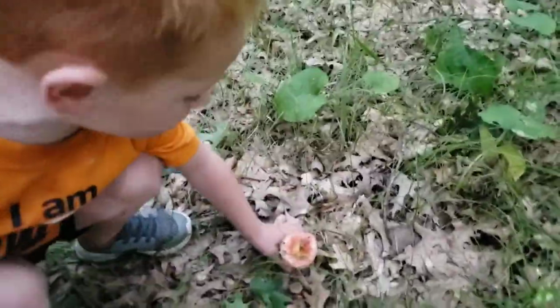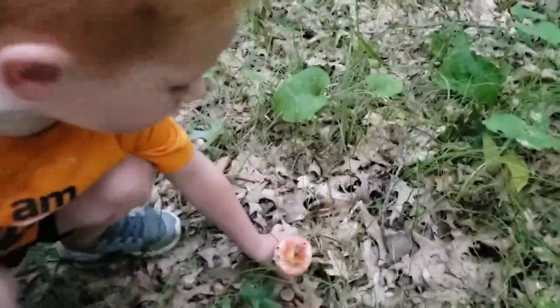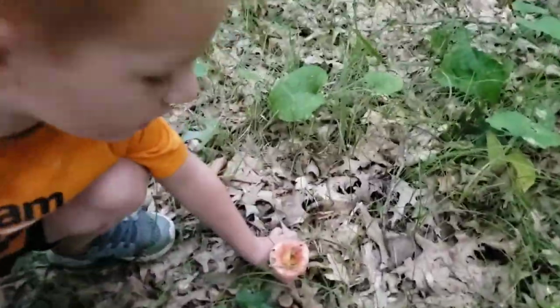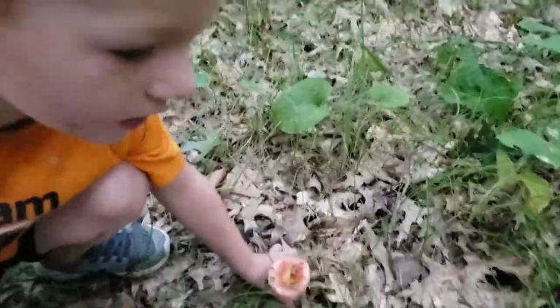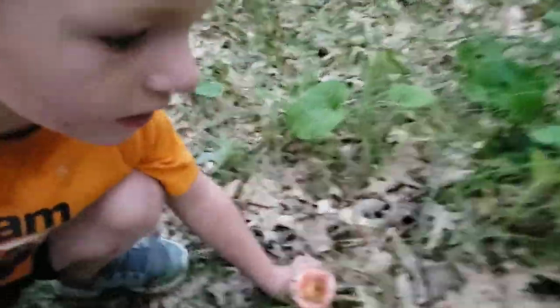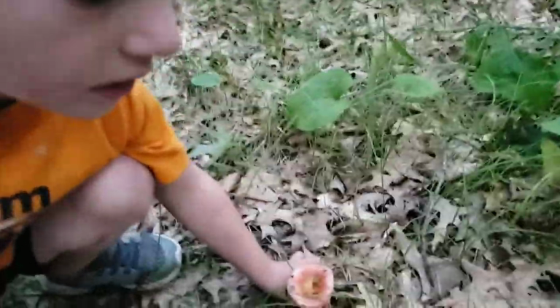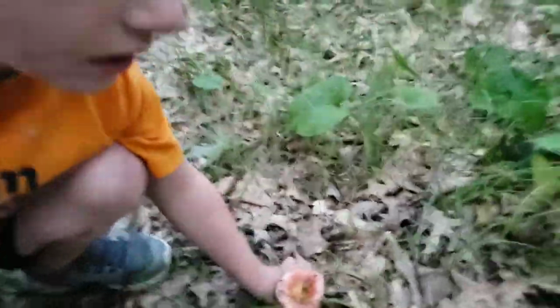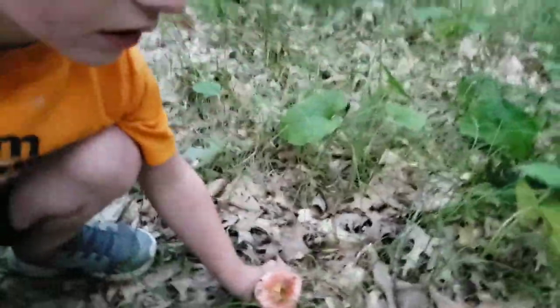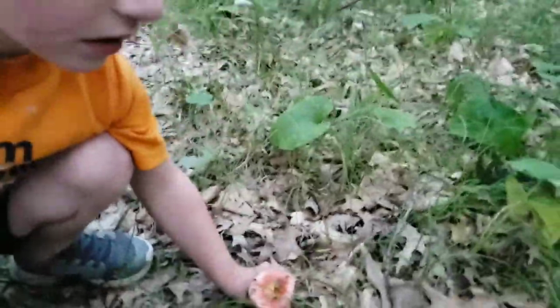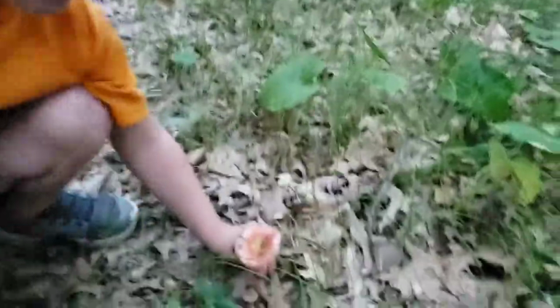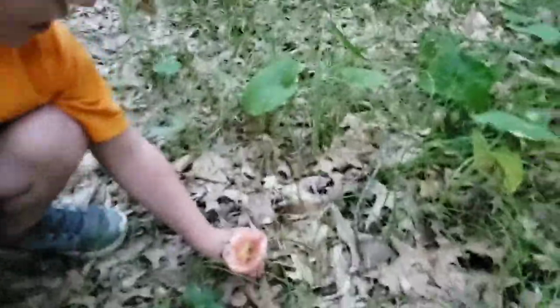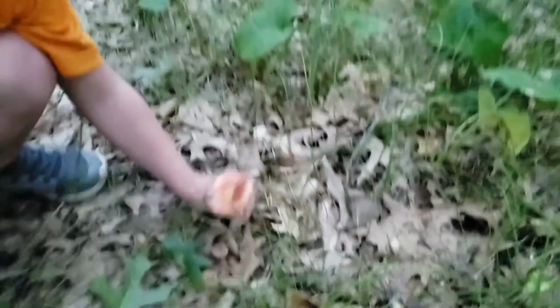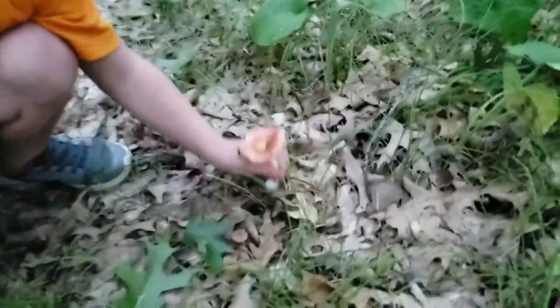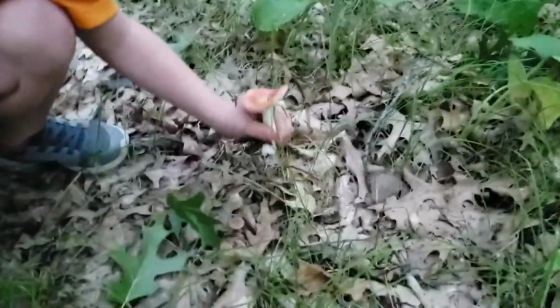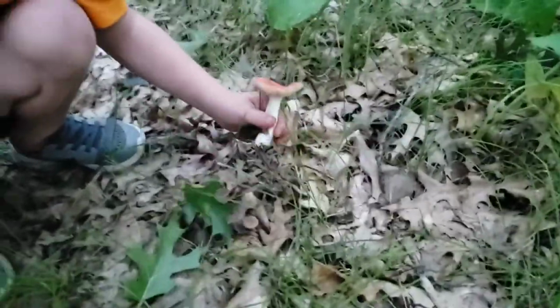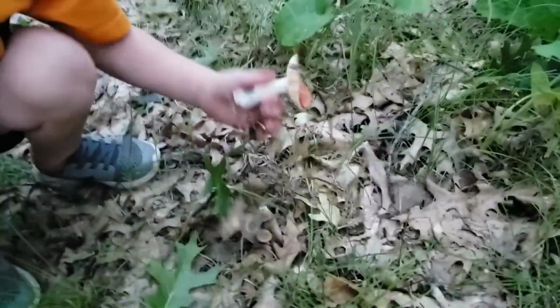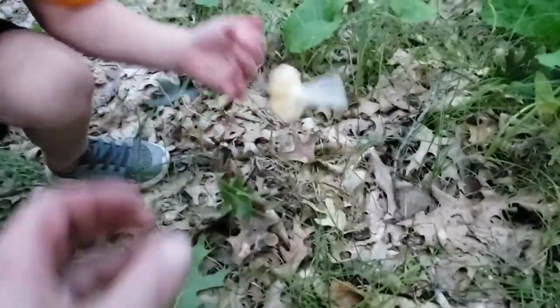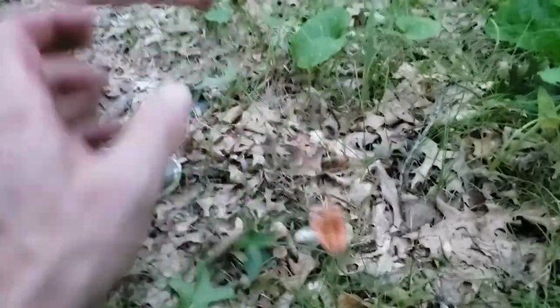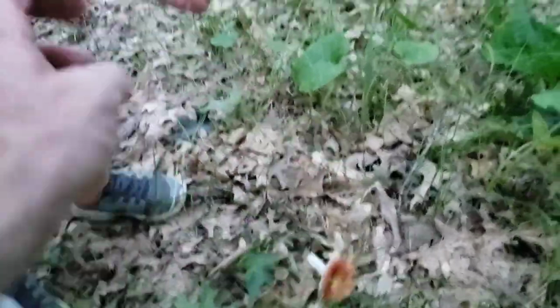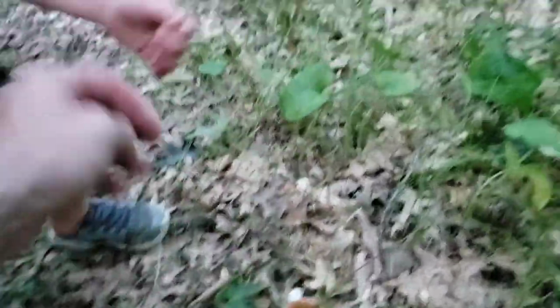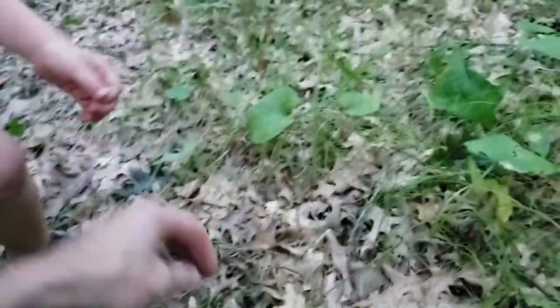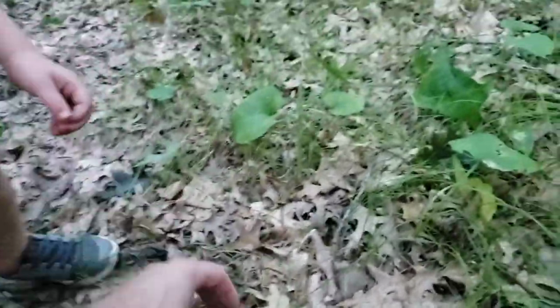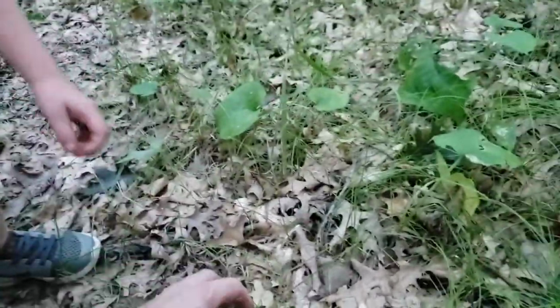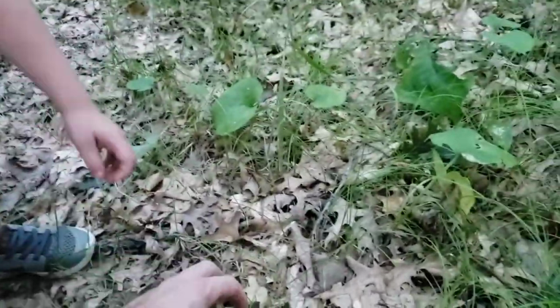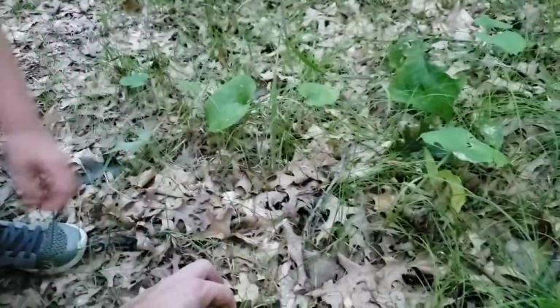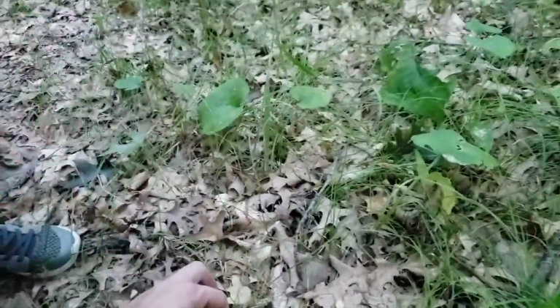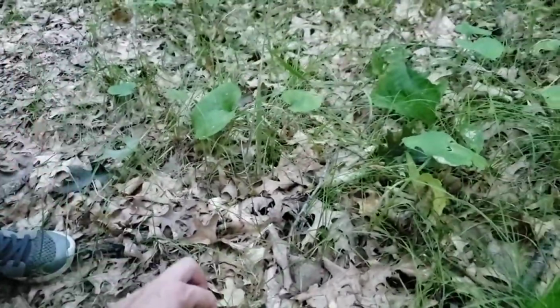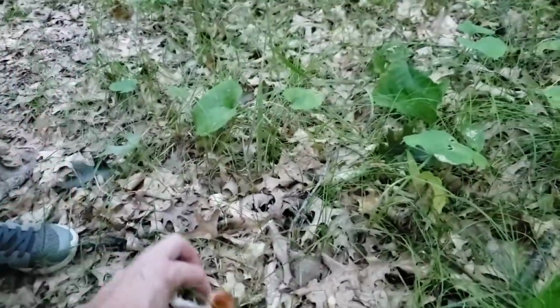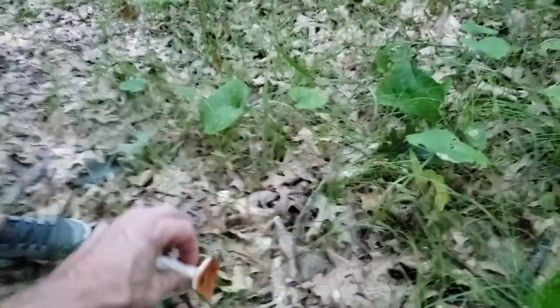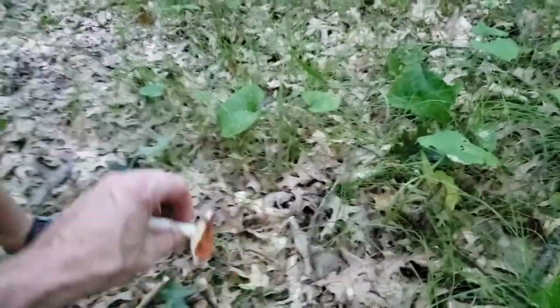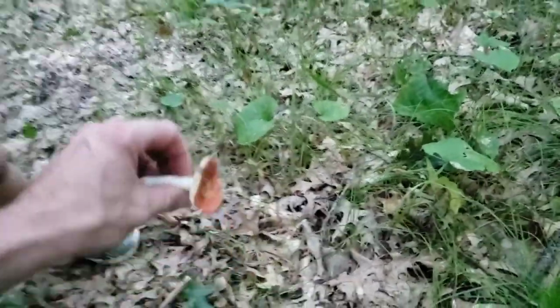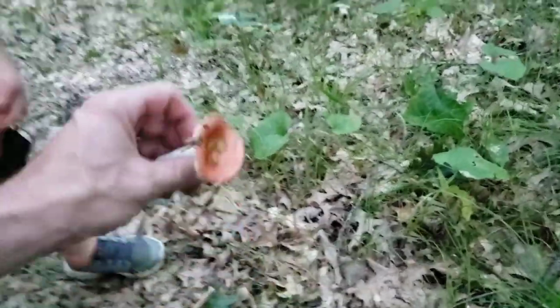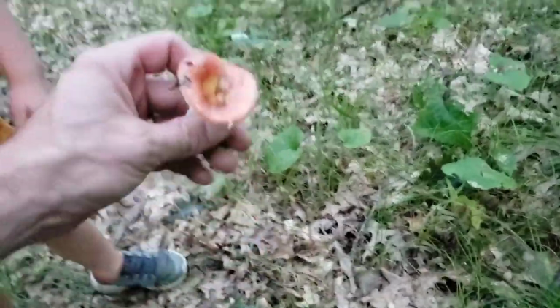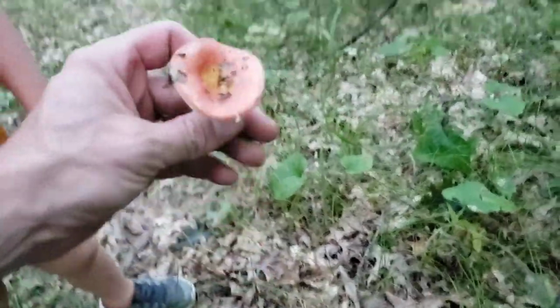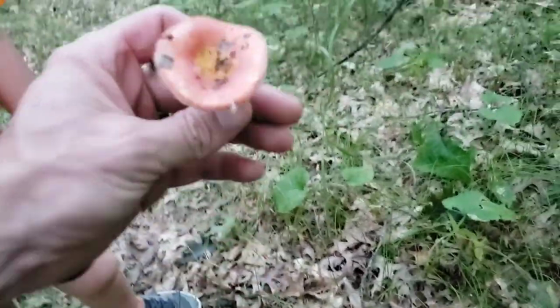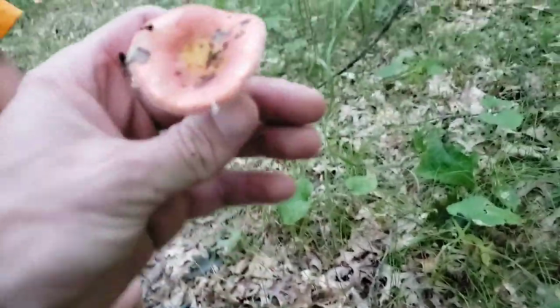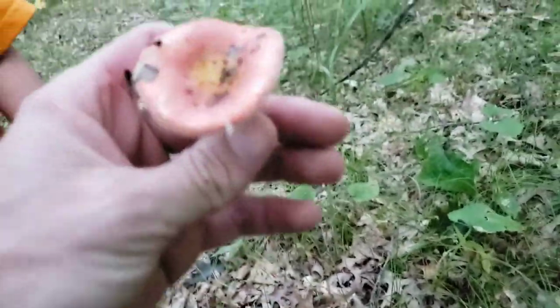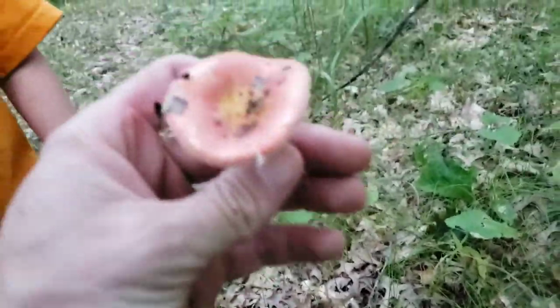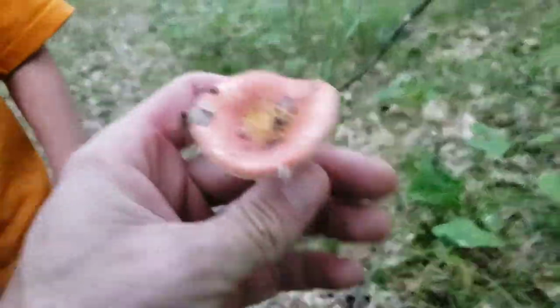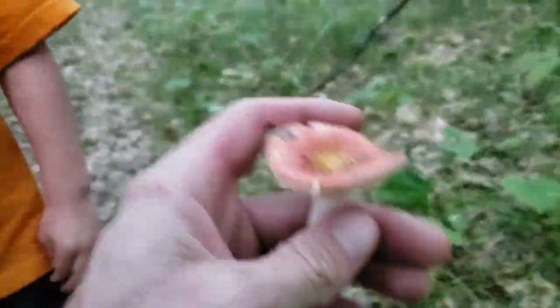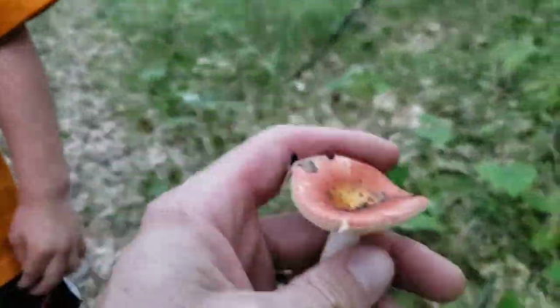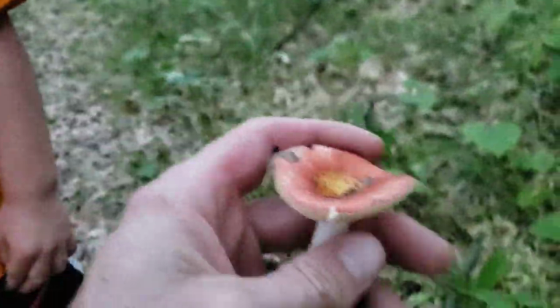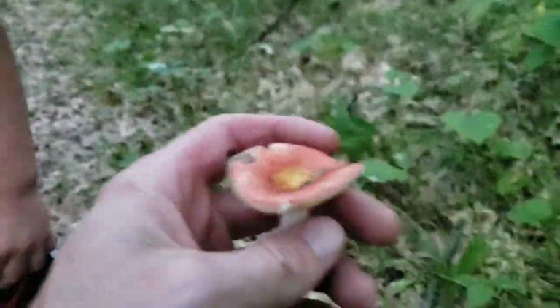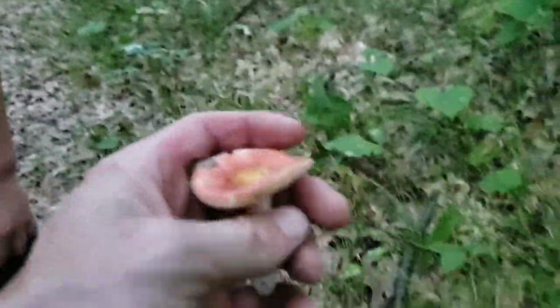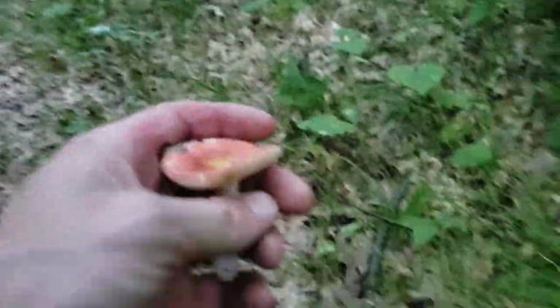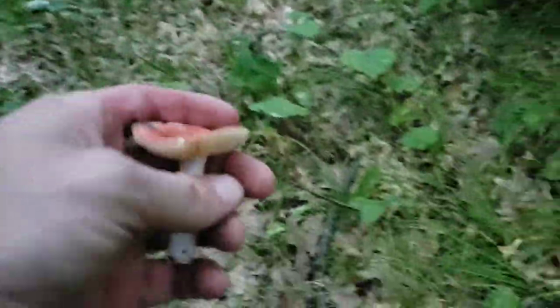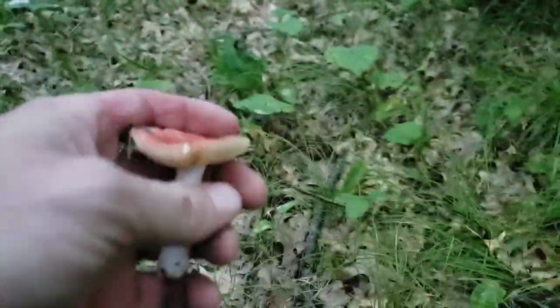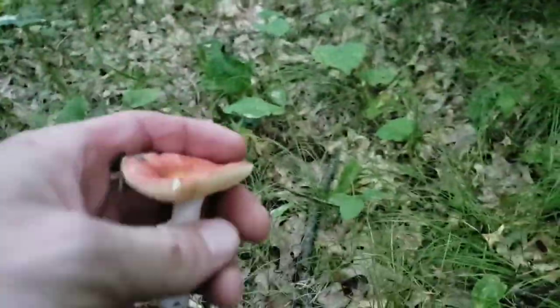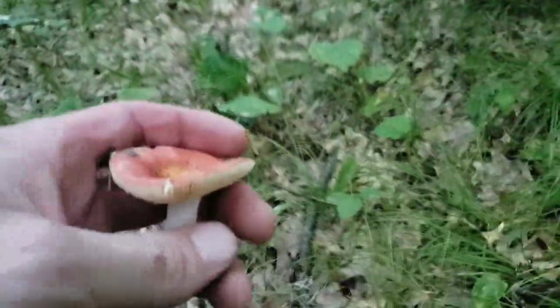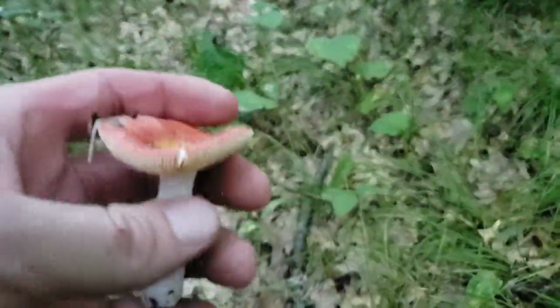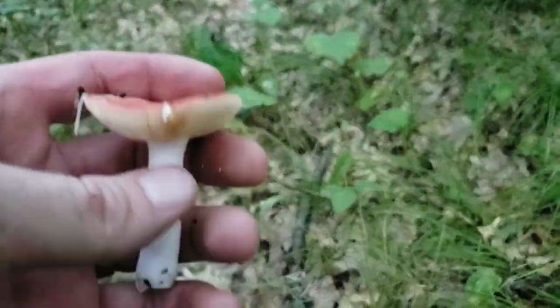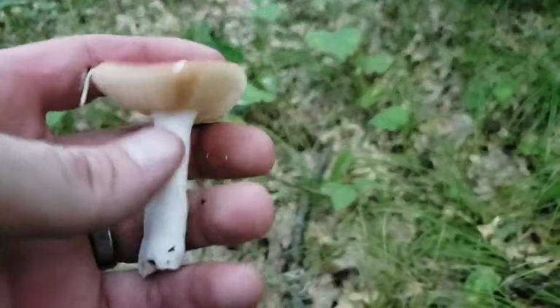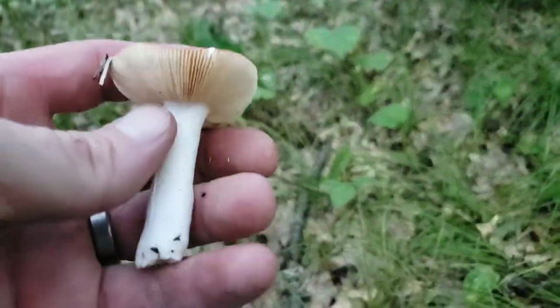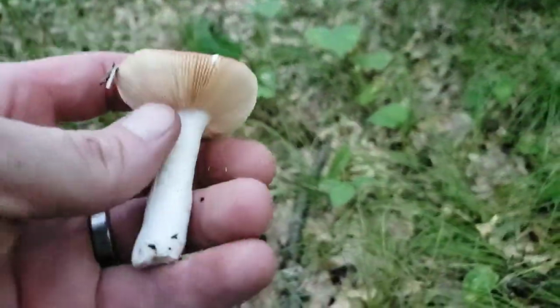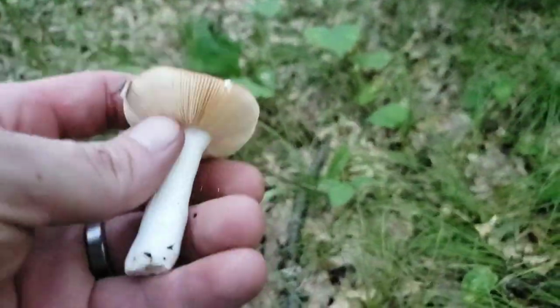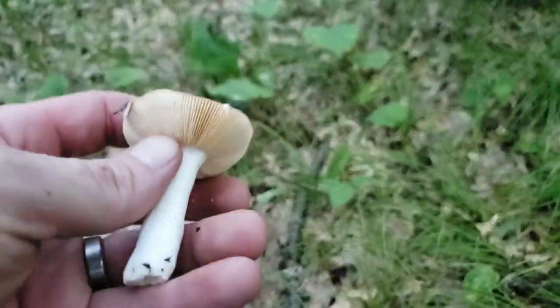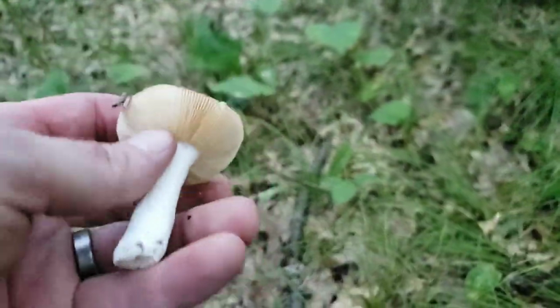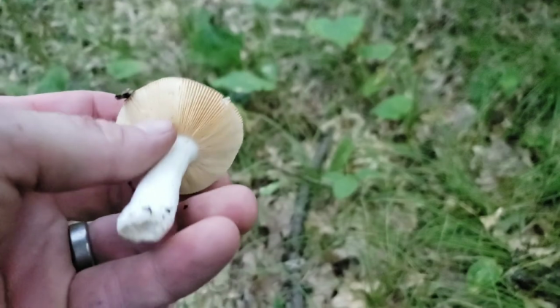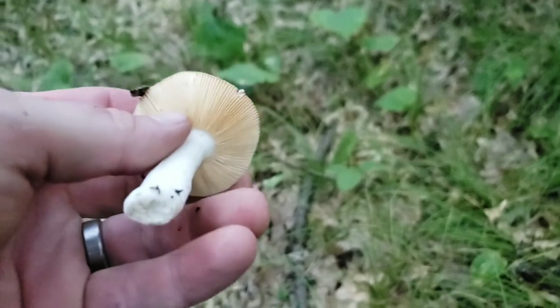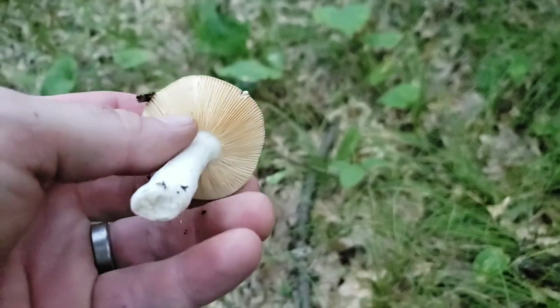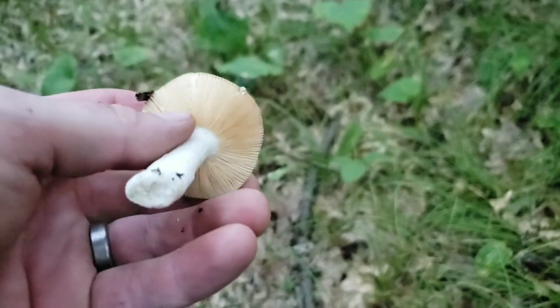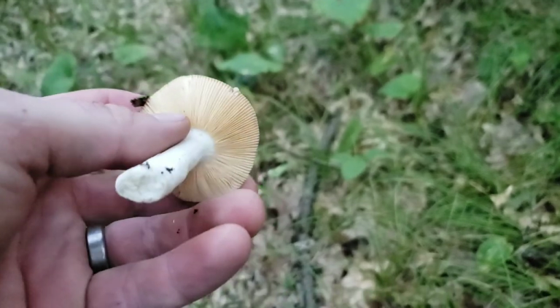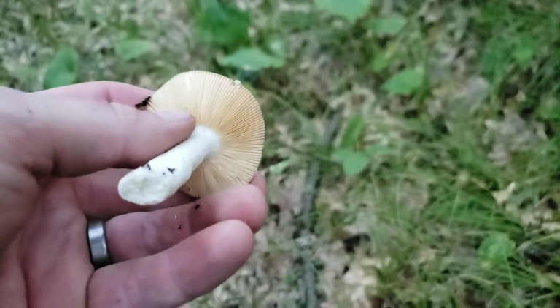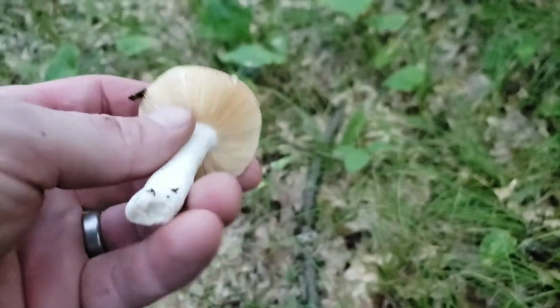All right, what do we got there? Red... so that's going to be a russula?